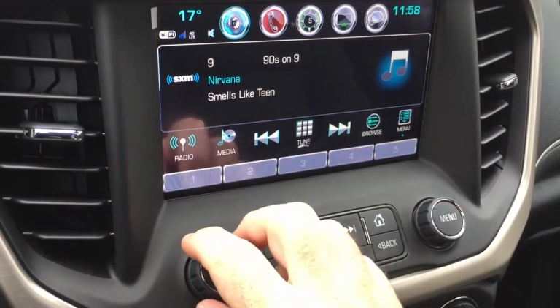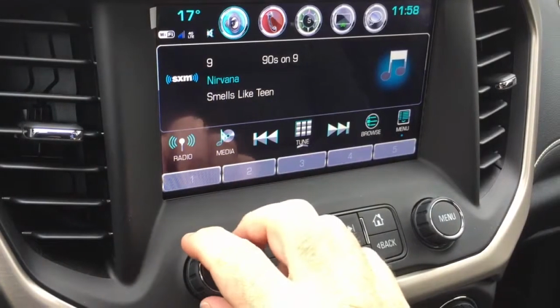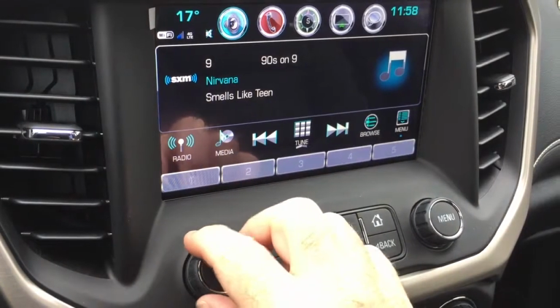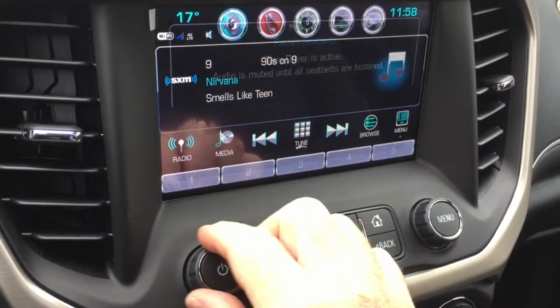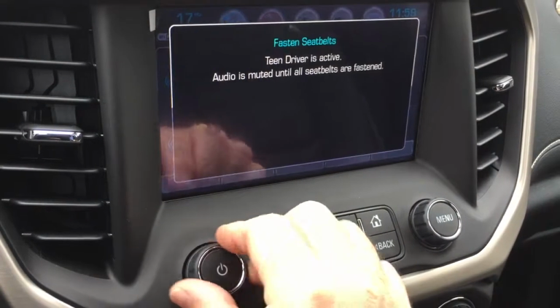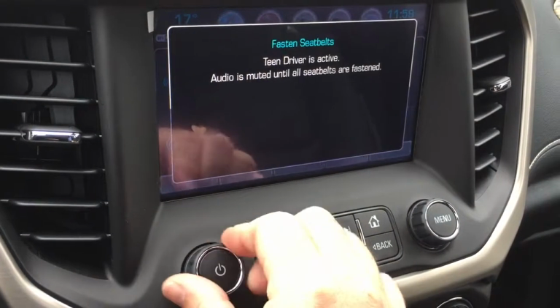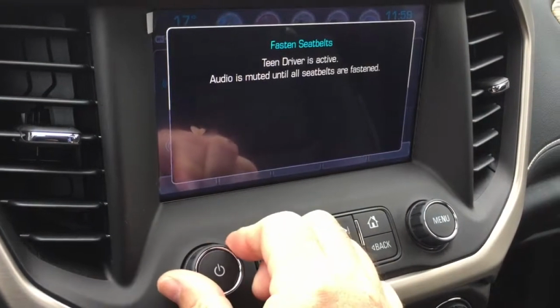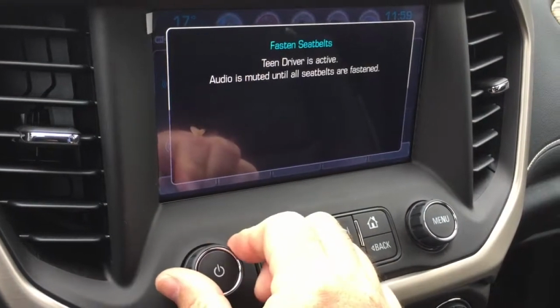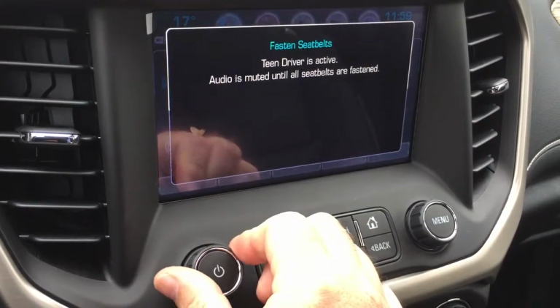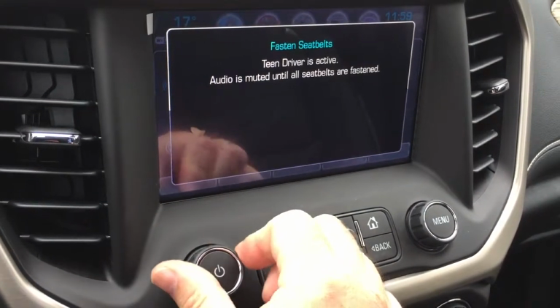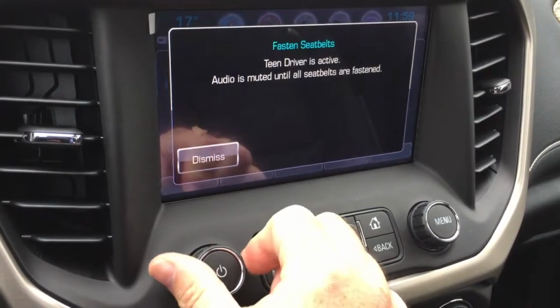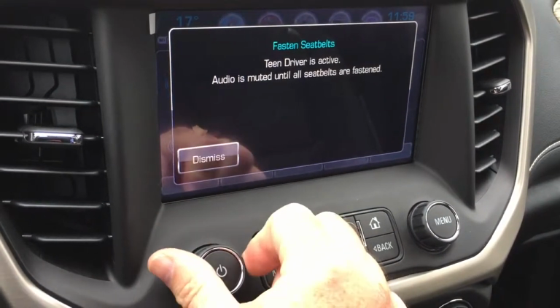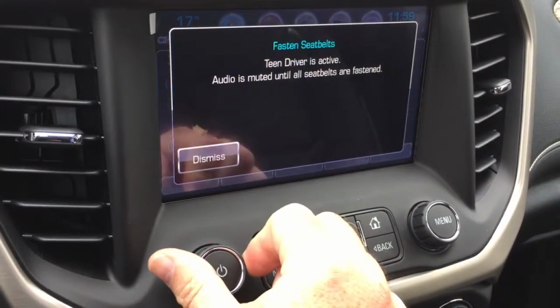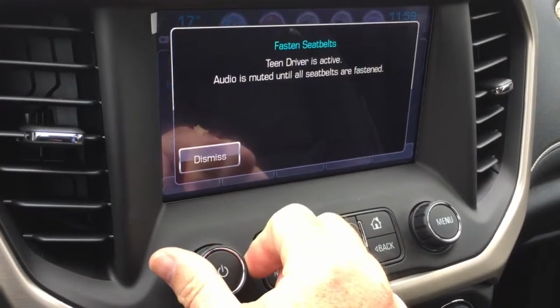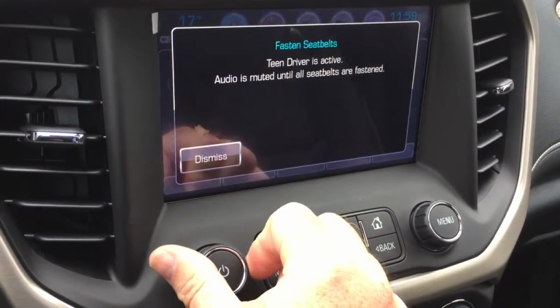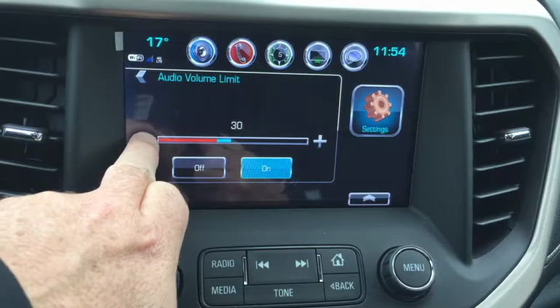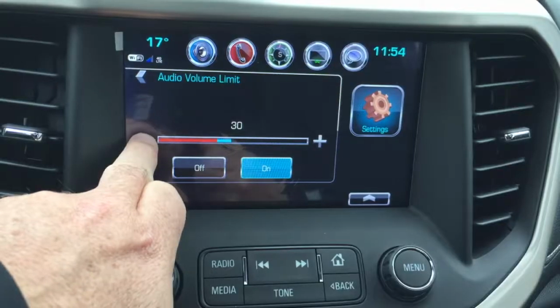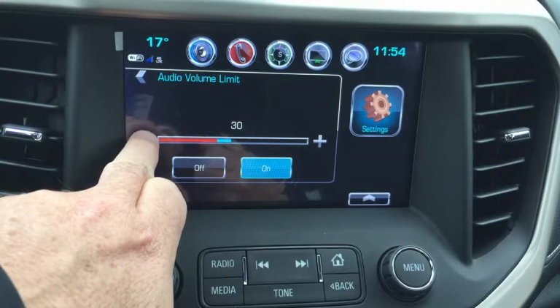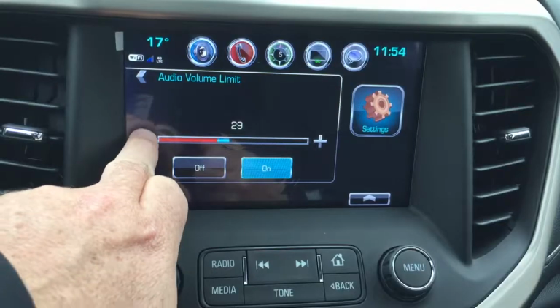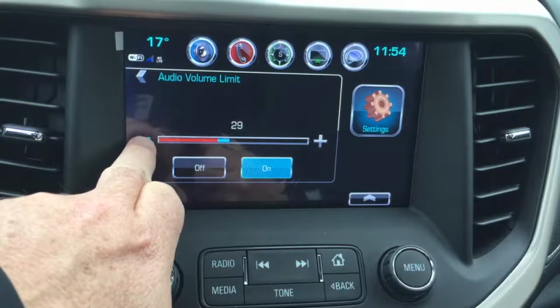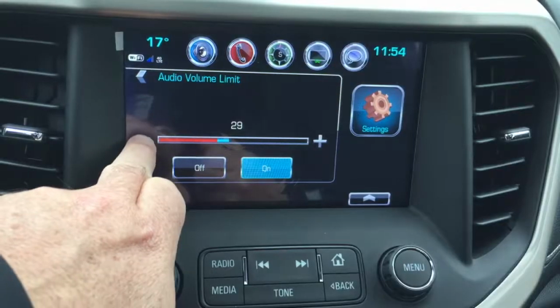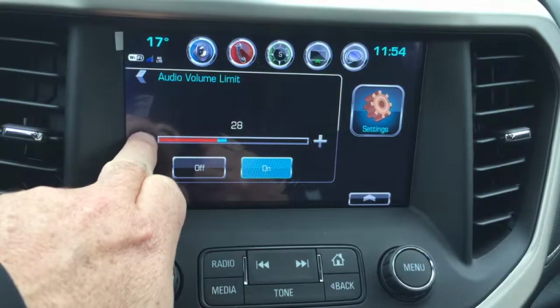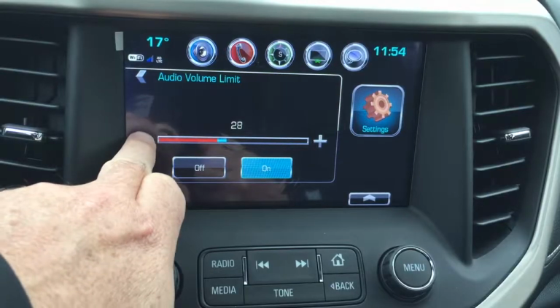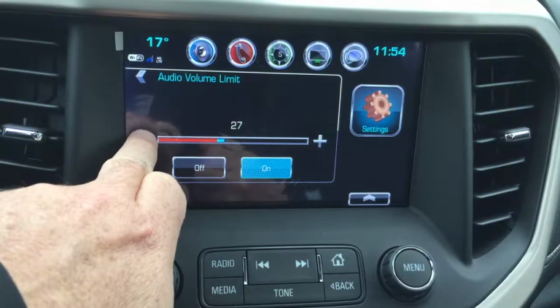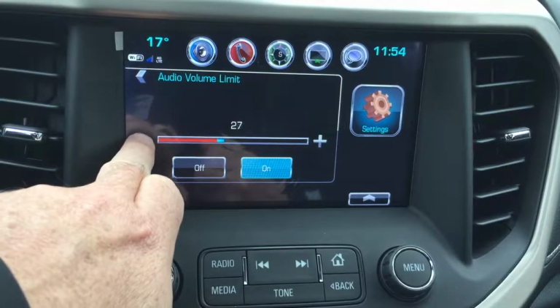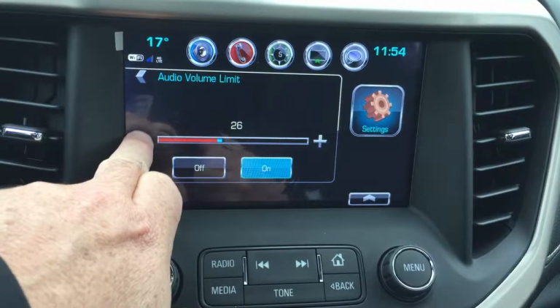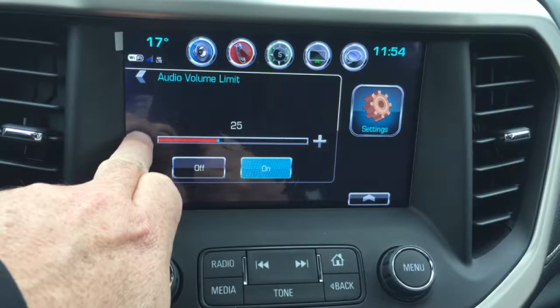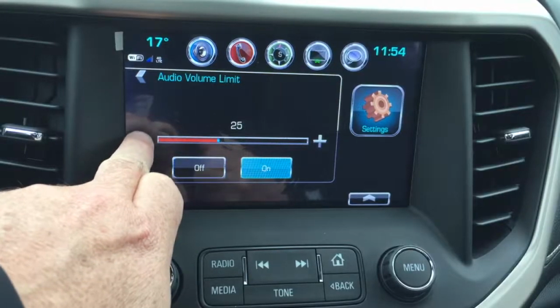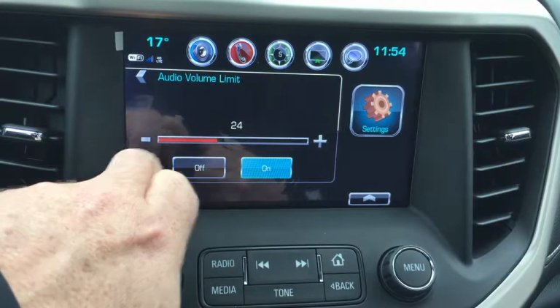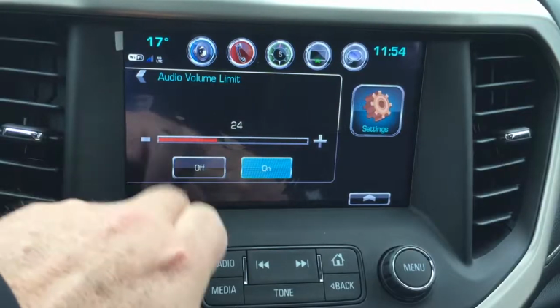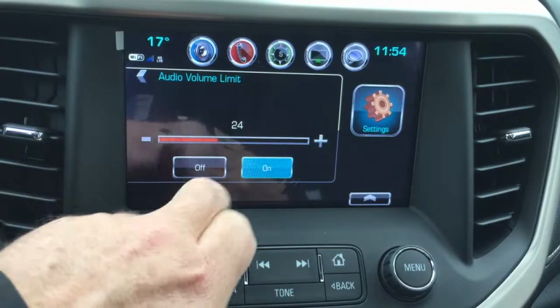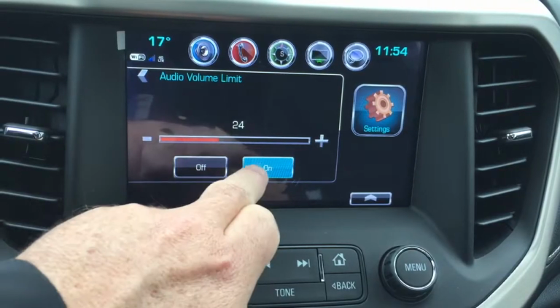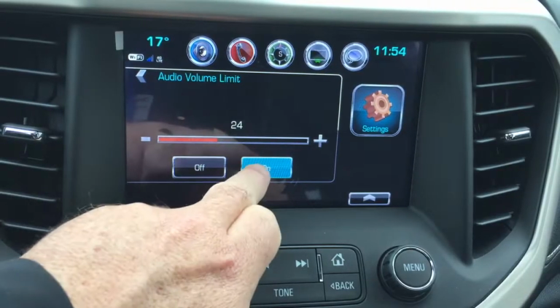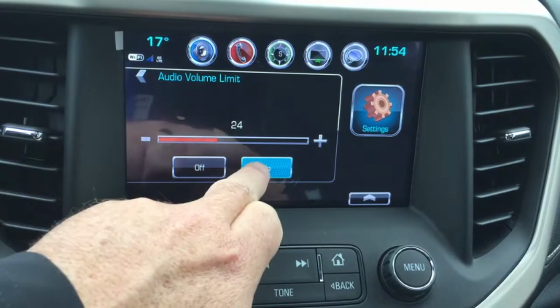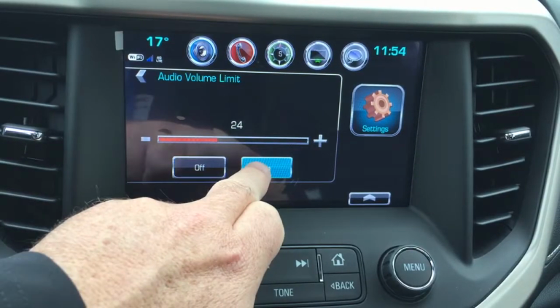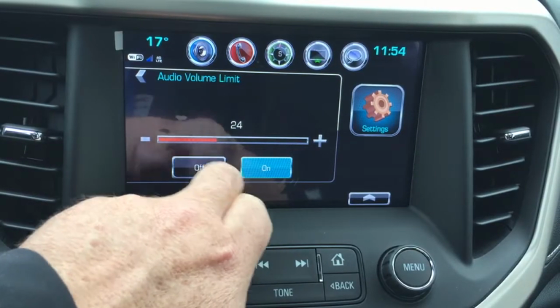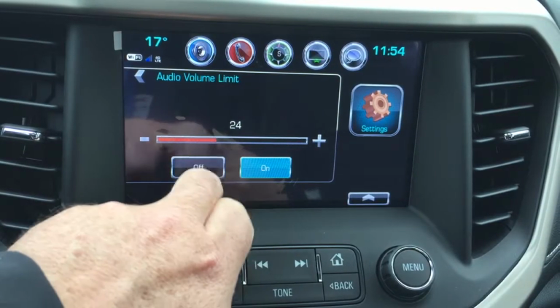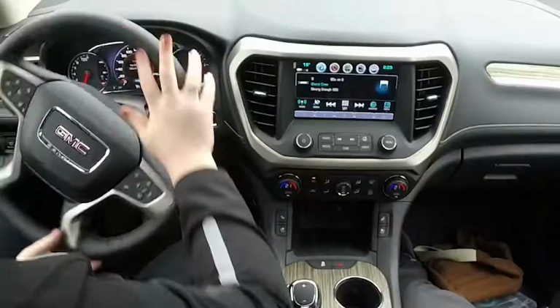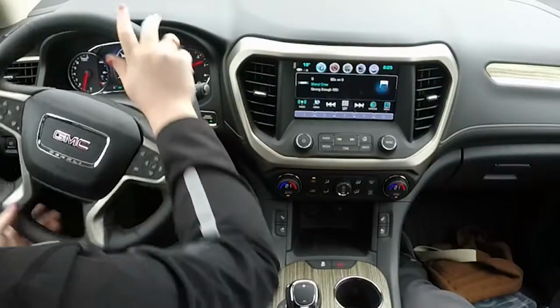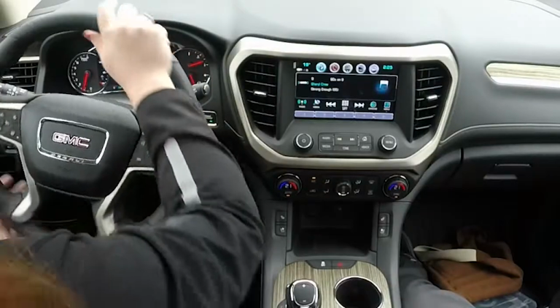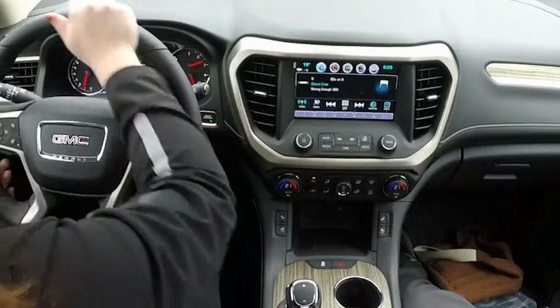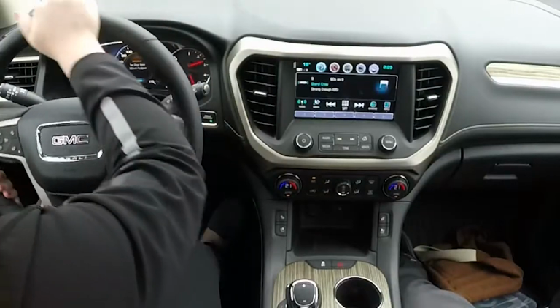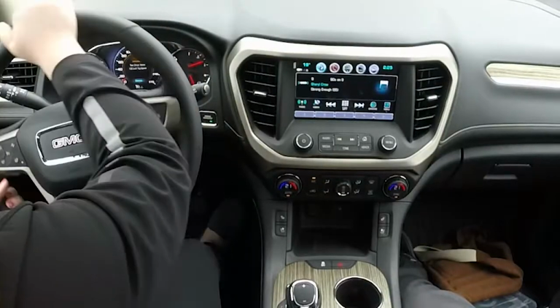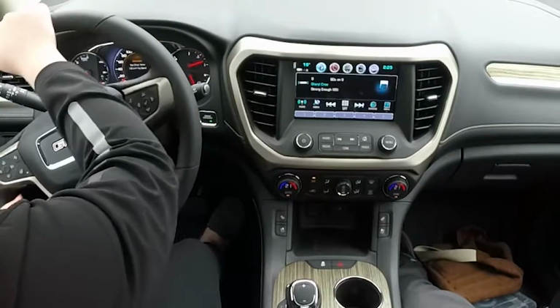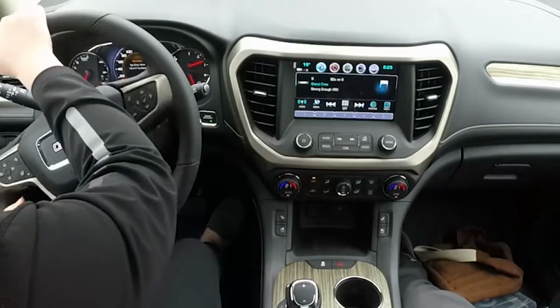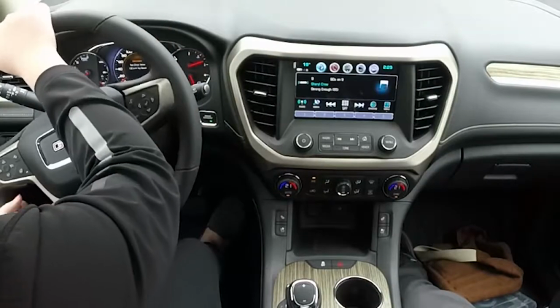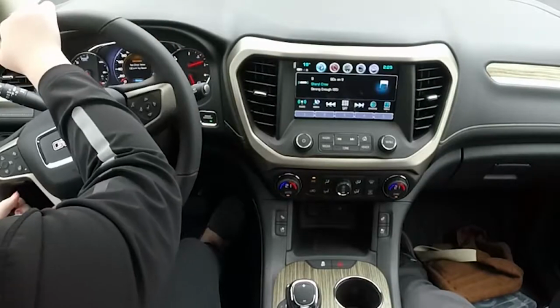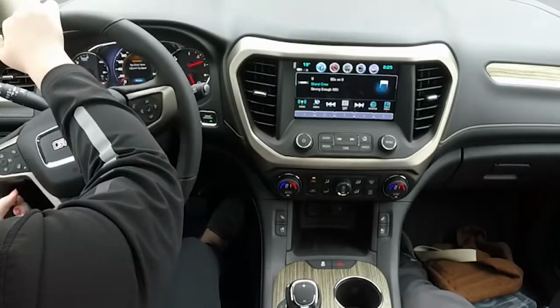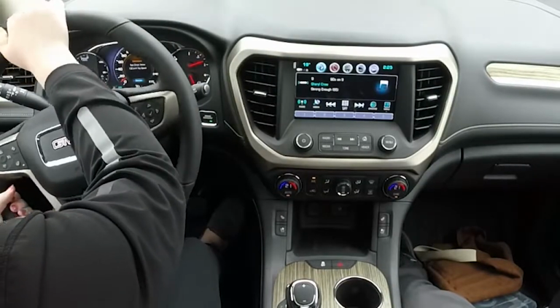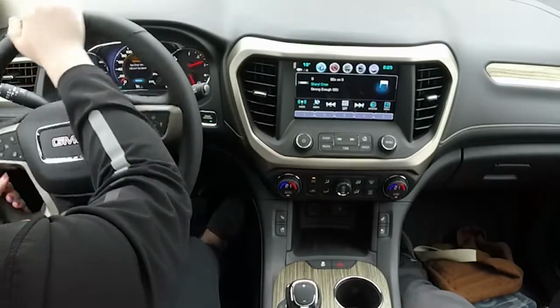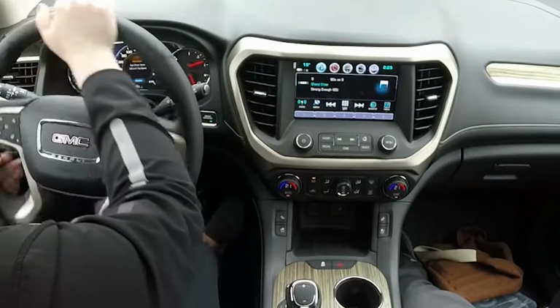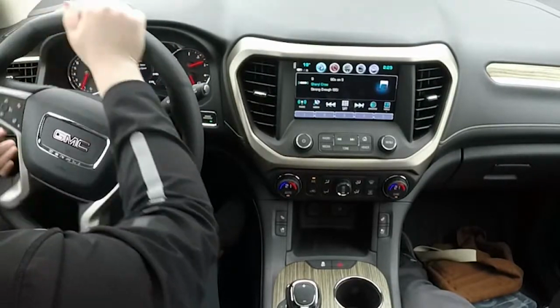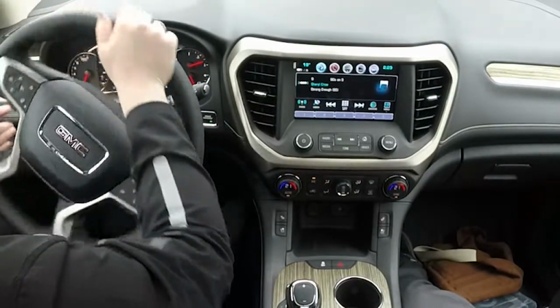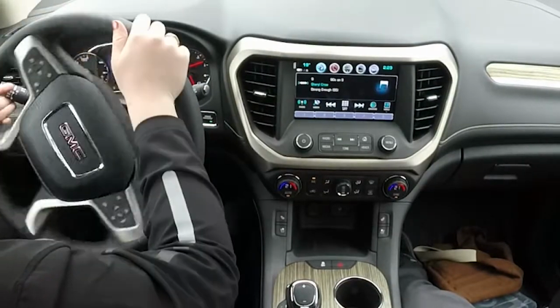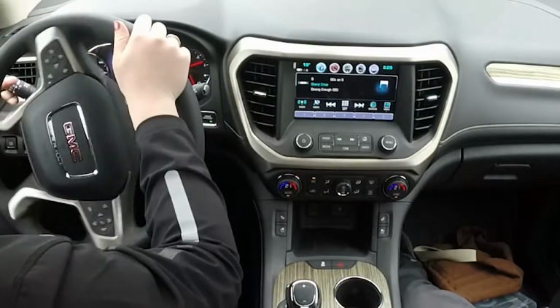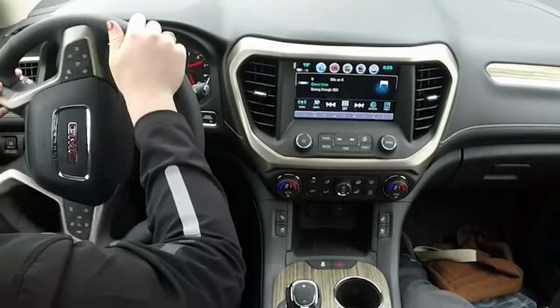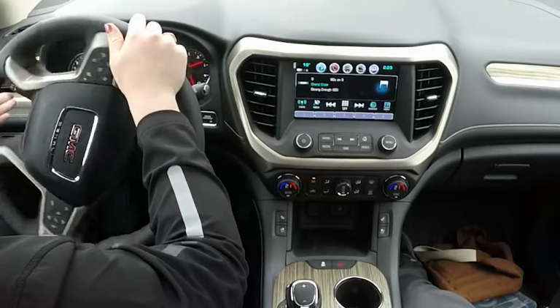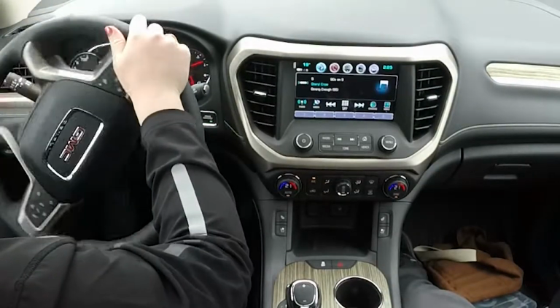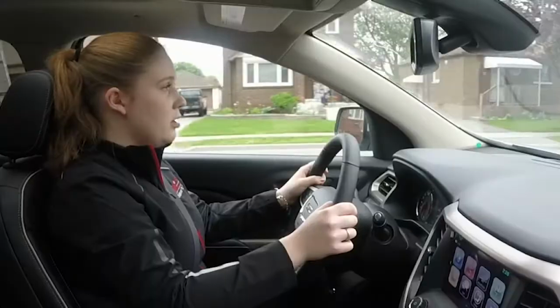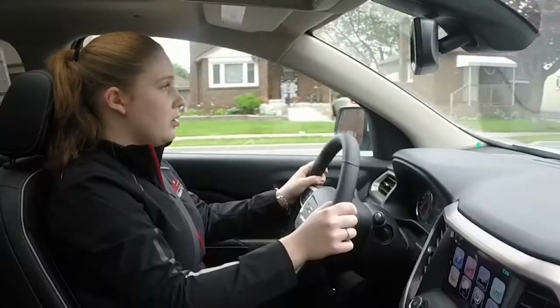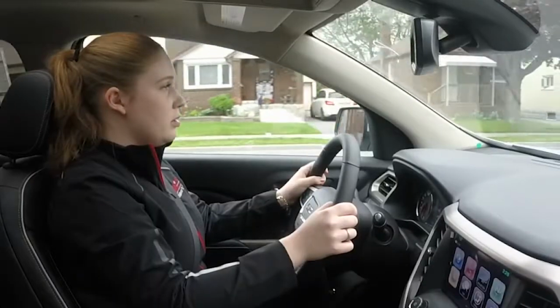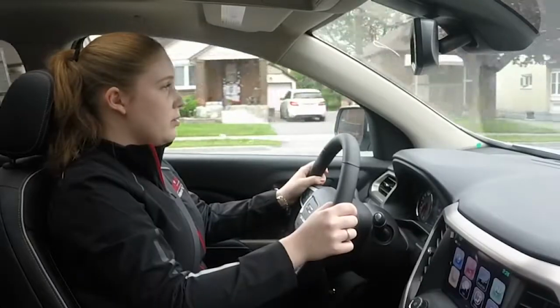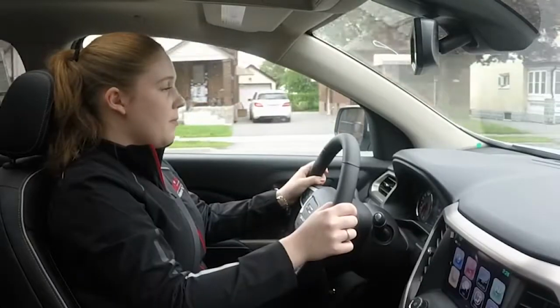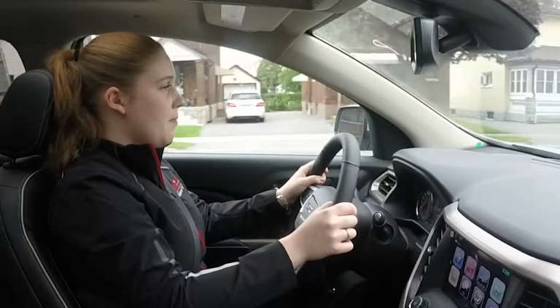The audio is muted until the driver and passenger seat belts are done up, and you can add a volume limiter — and that is just the start of the features.